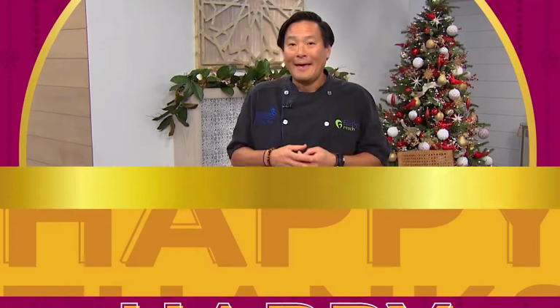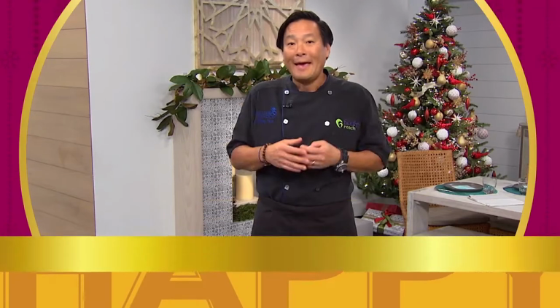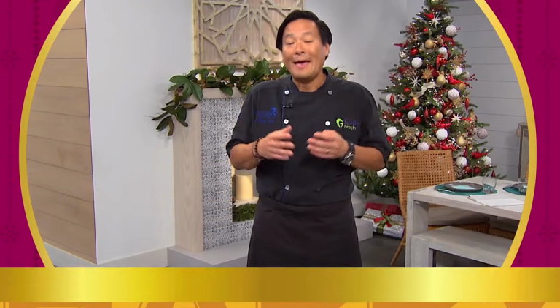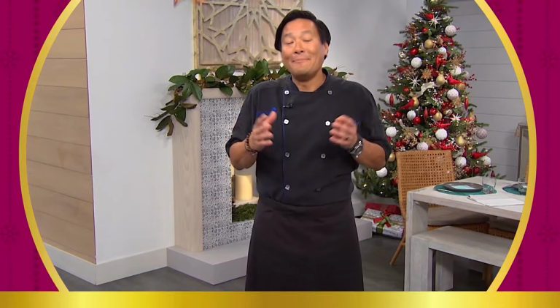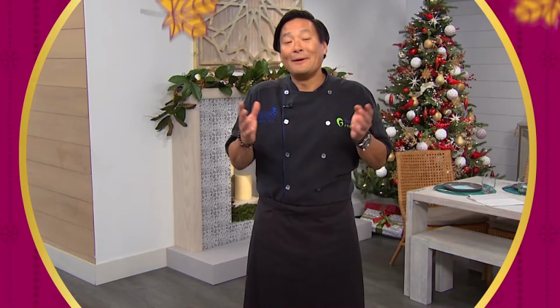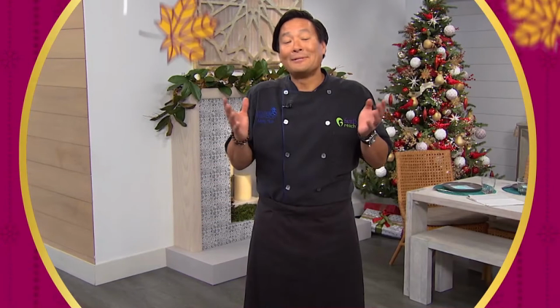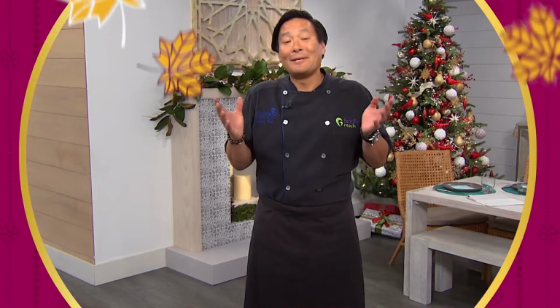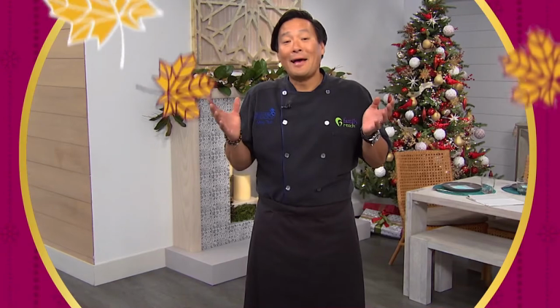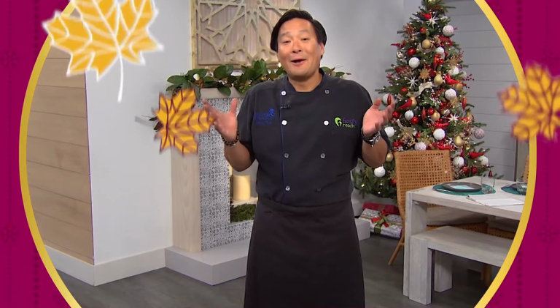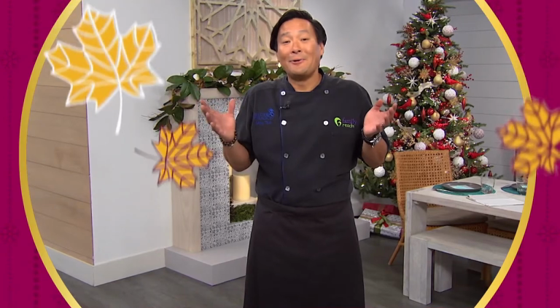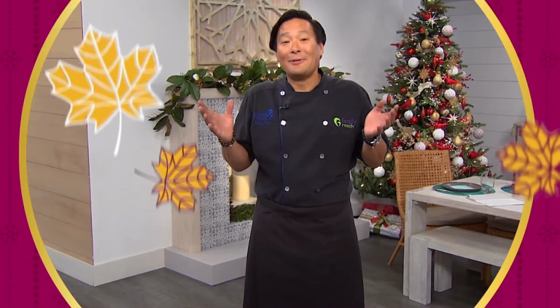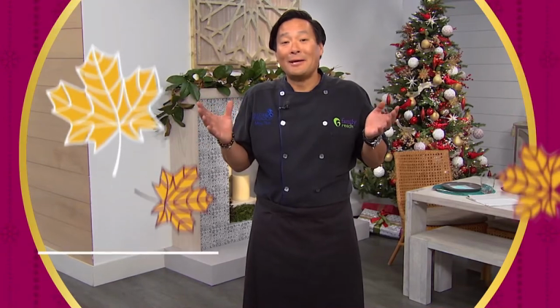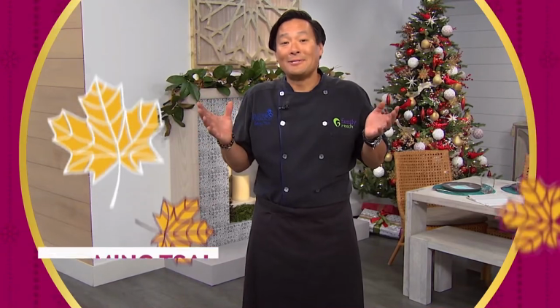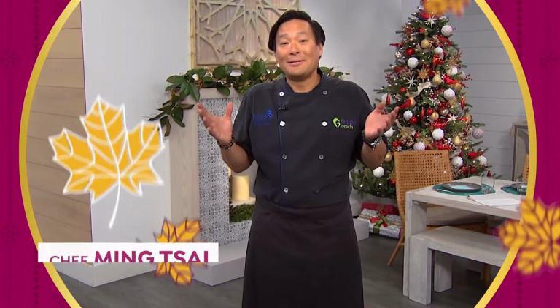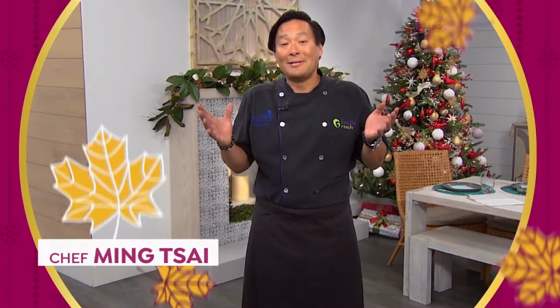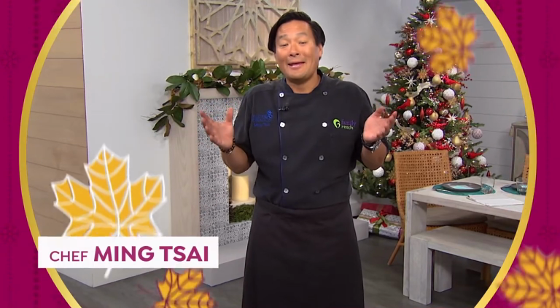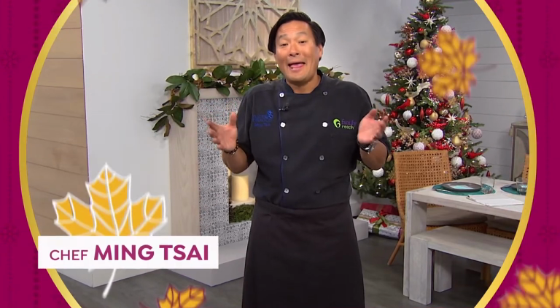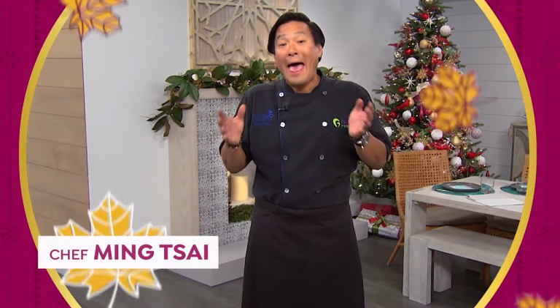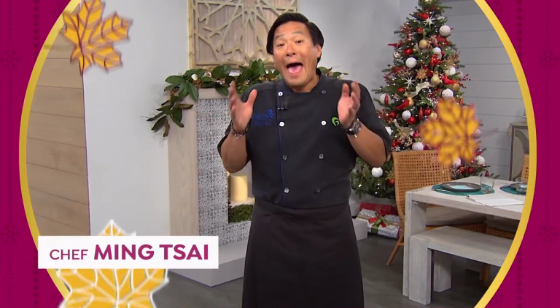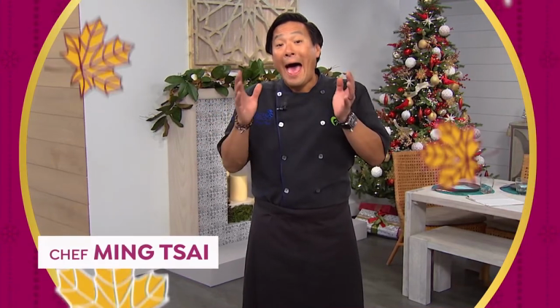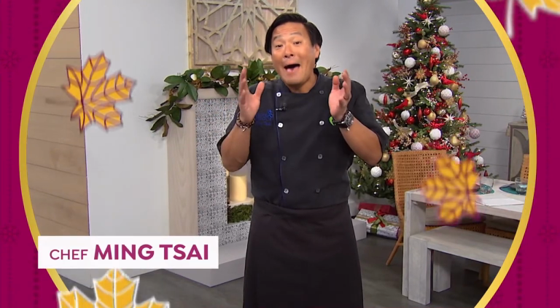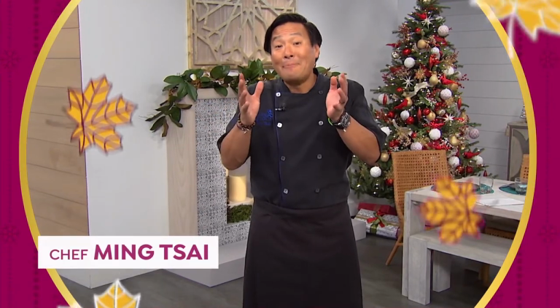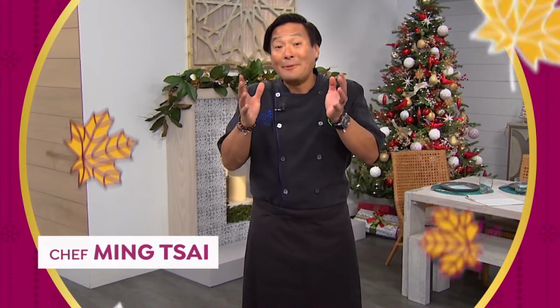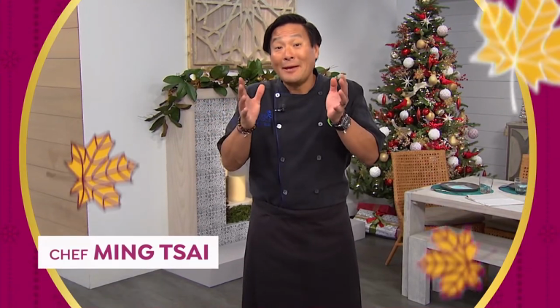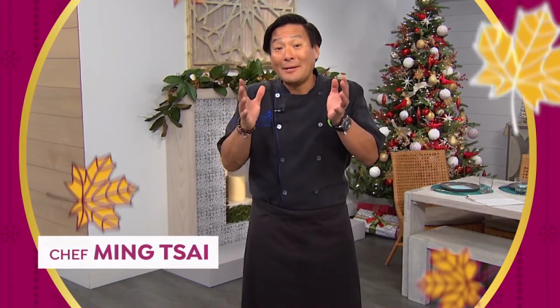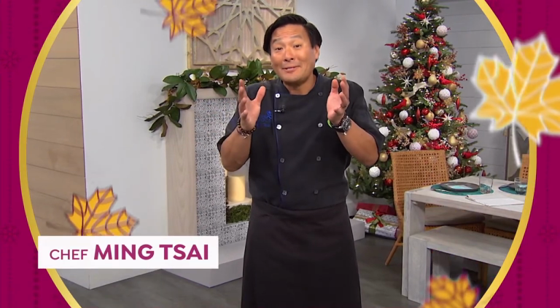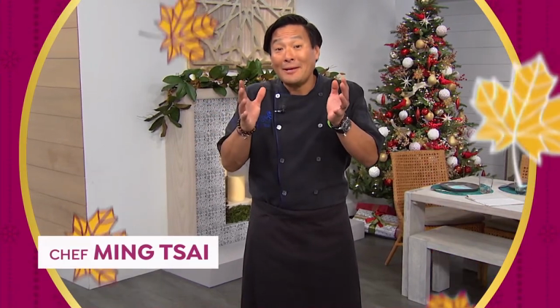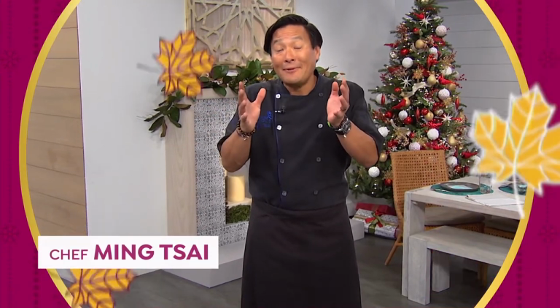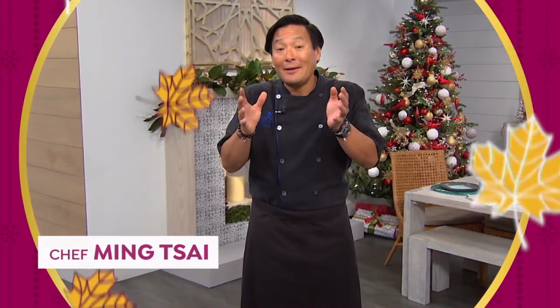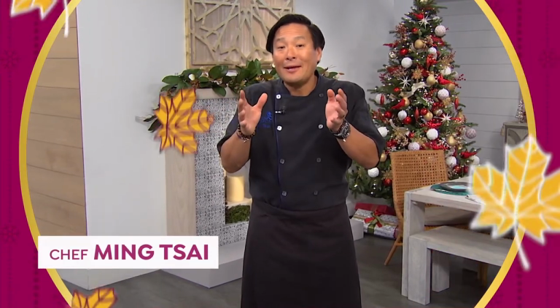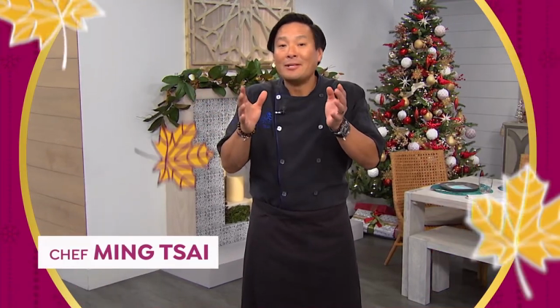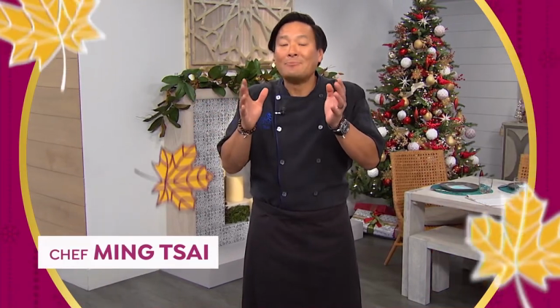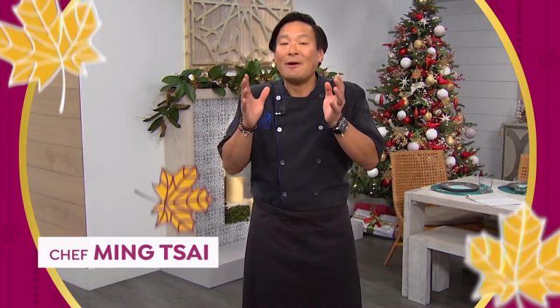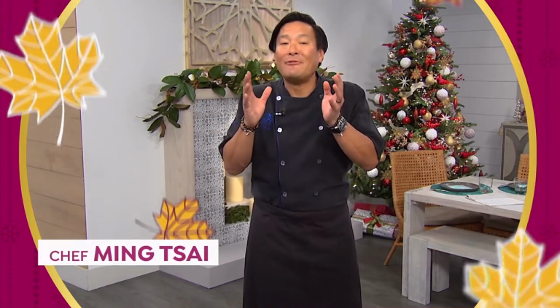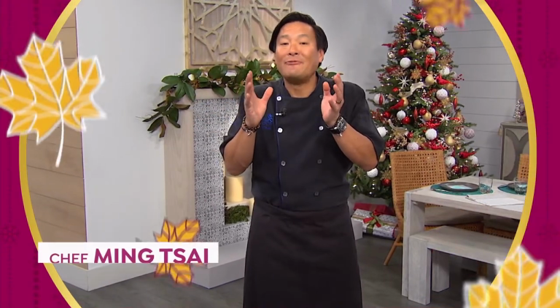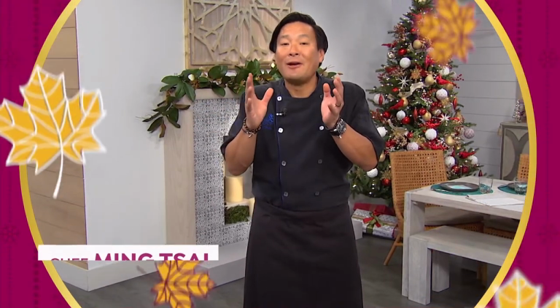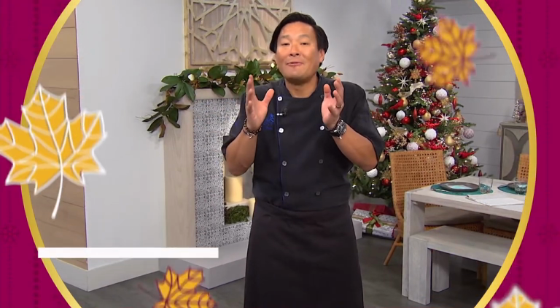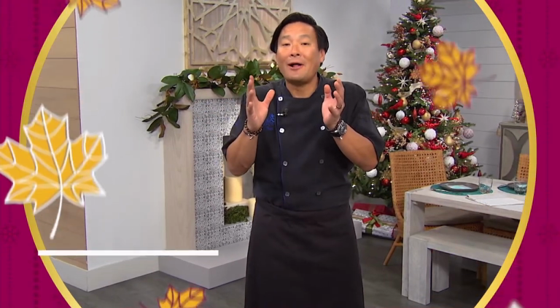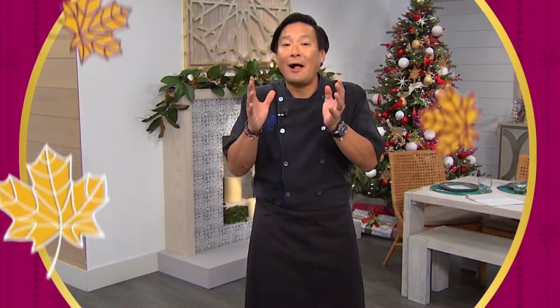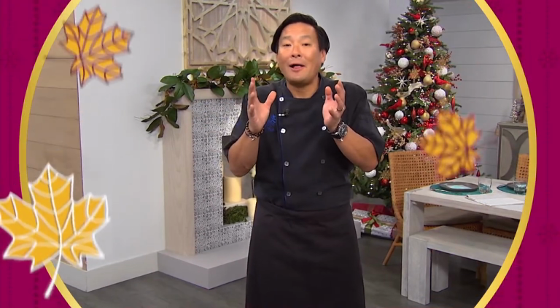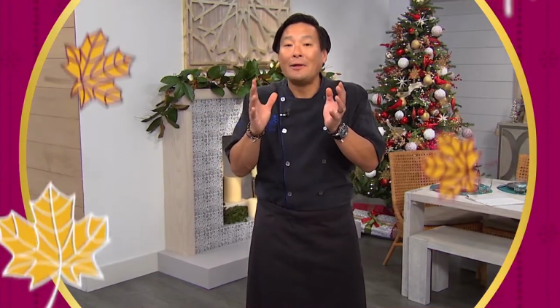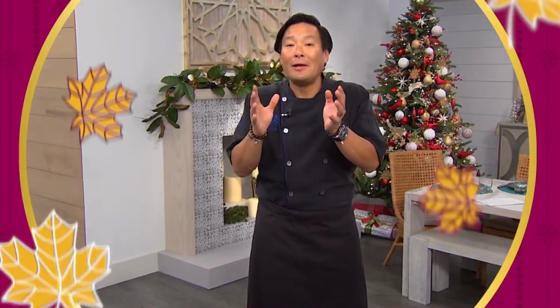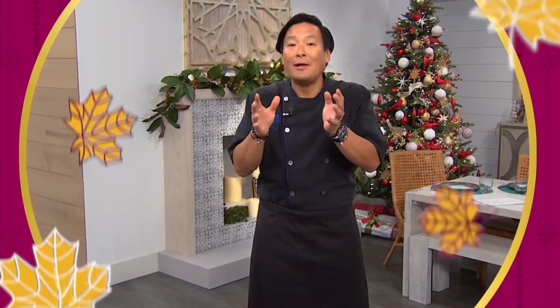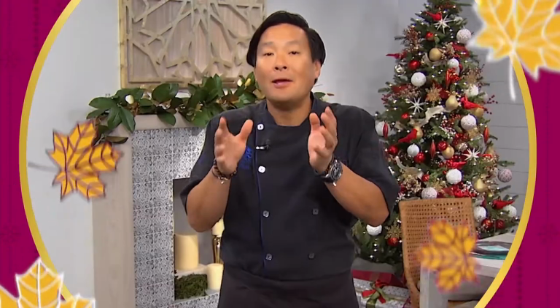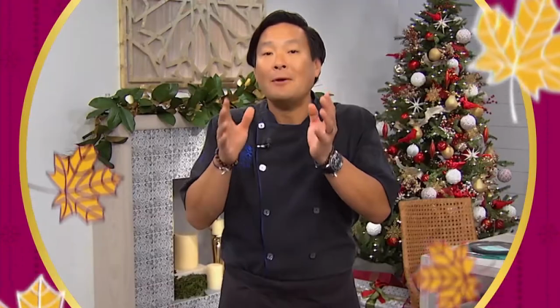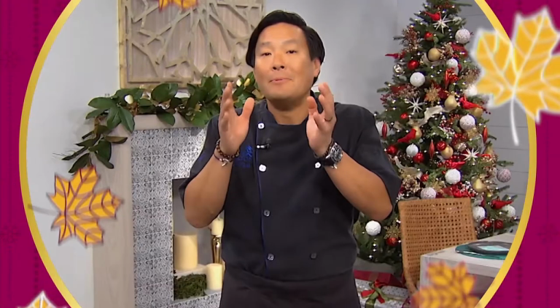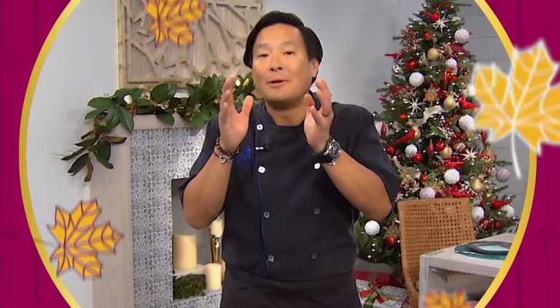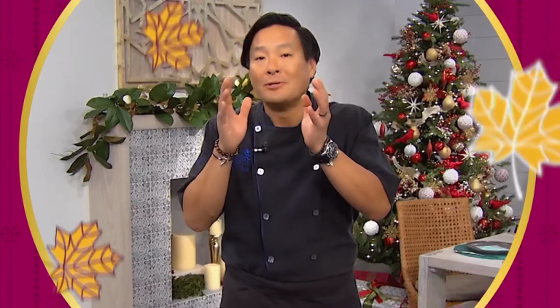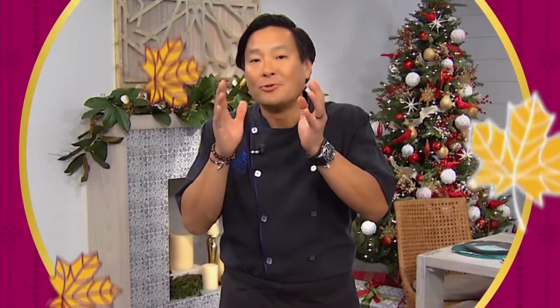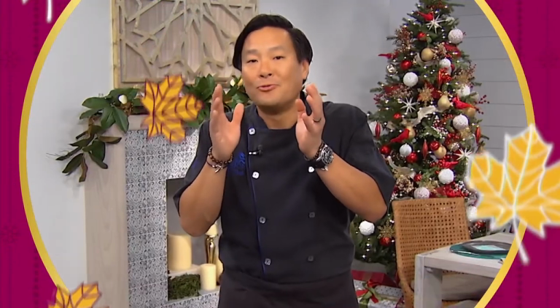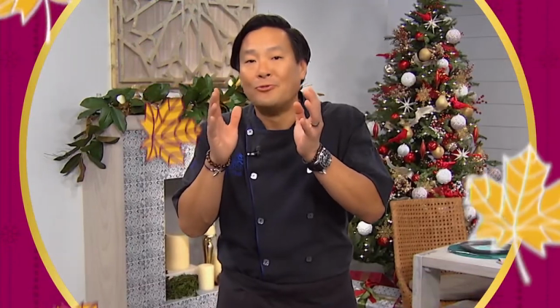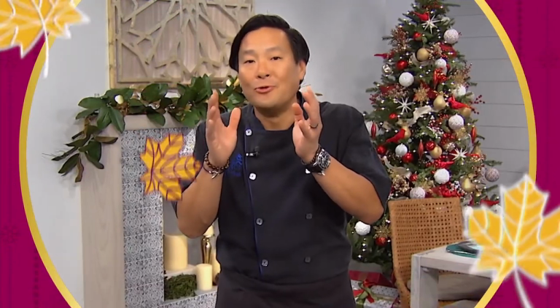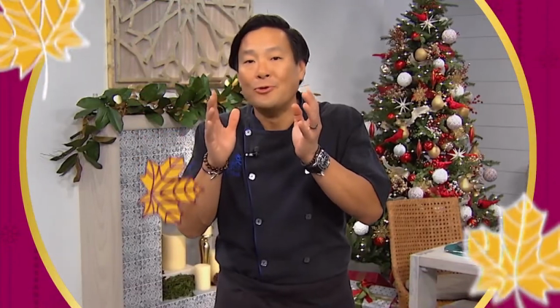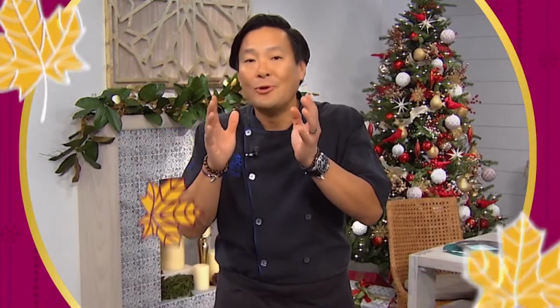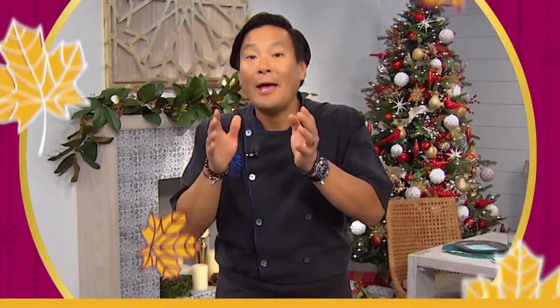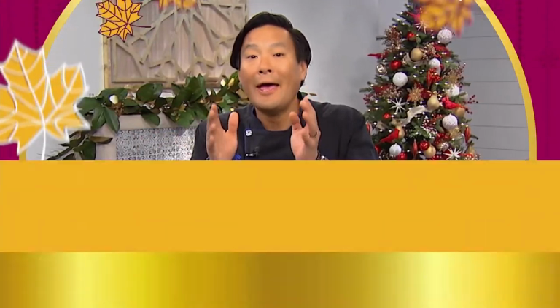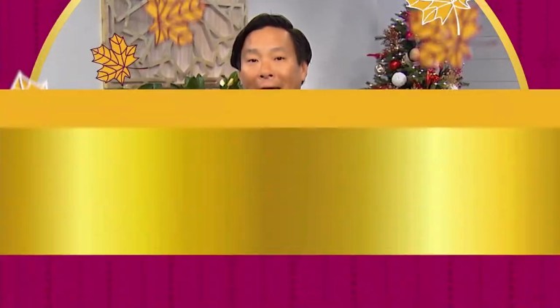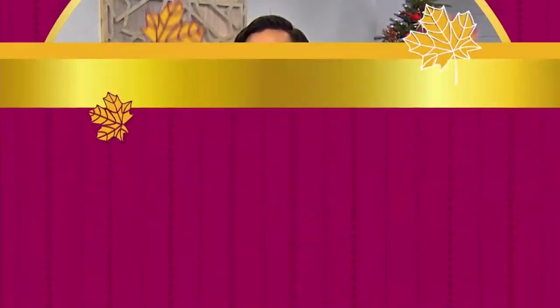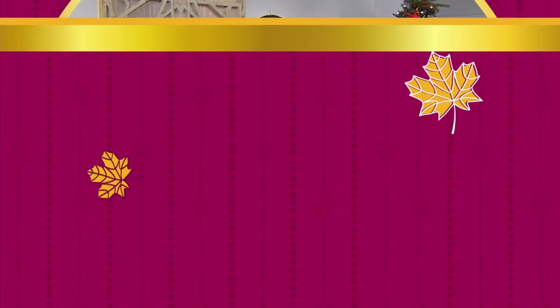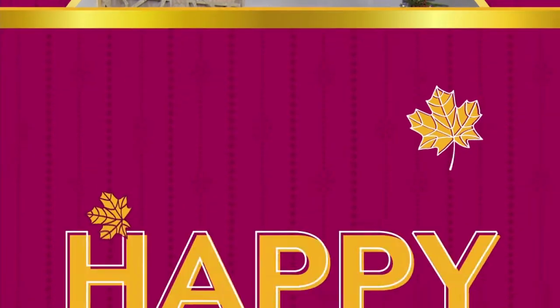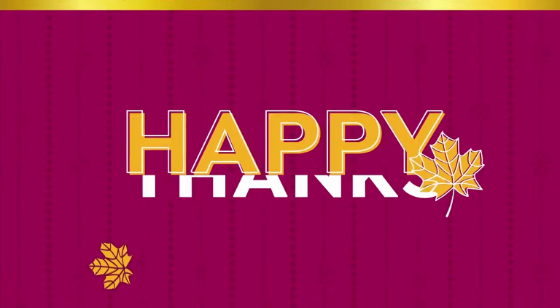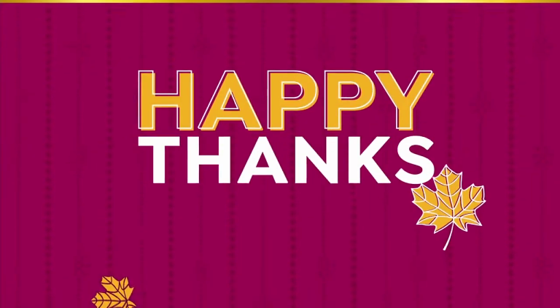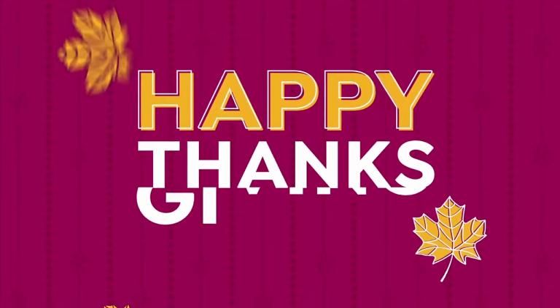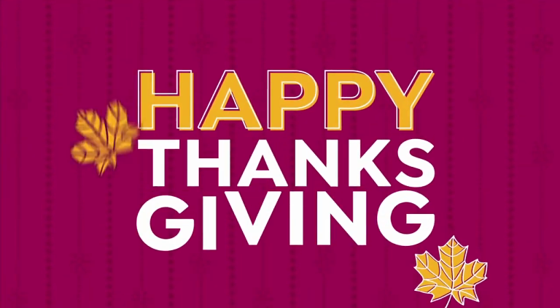Hey, Ming Tsai here with HSN. Happy Thanksgiving — it's my favorite holiday because it's food and family.